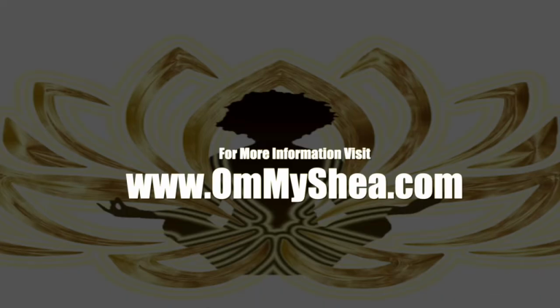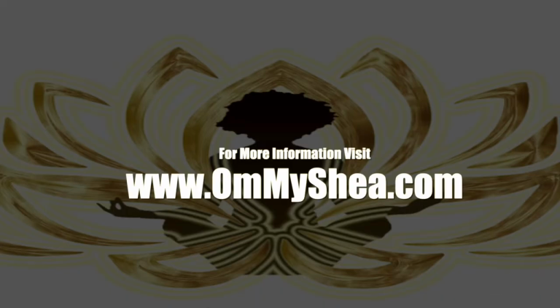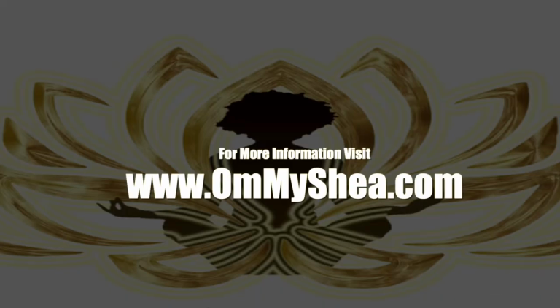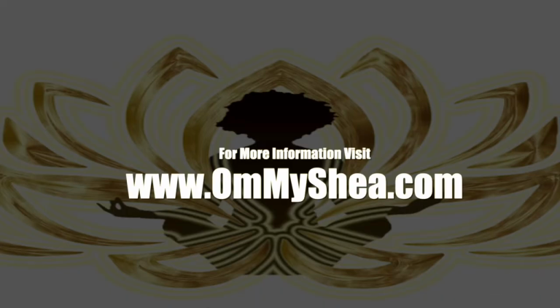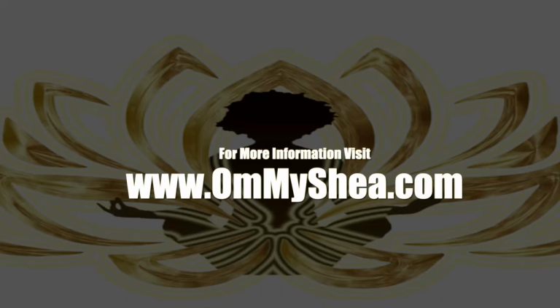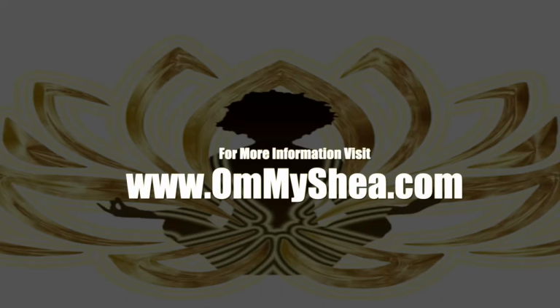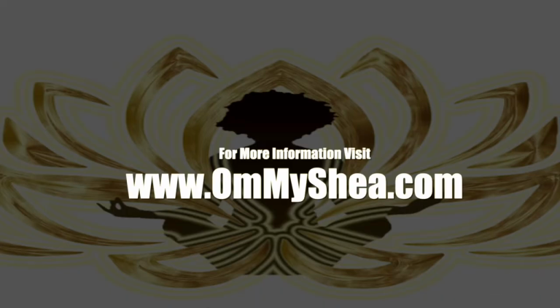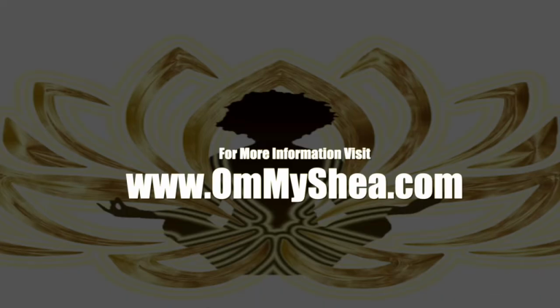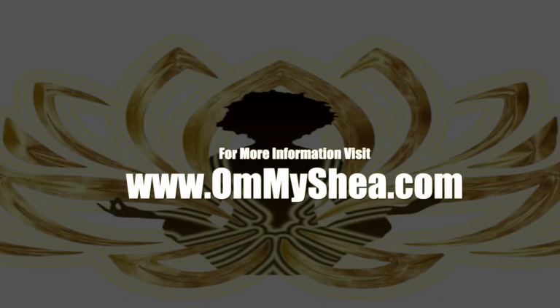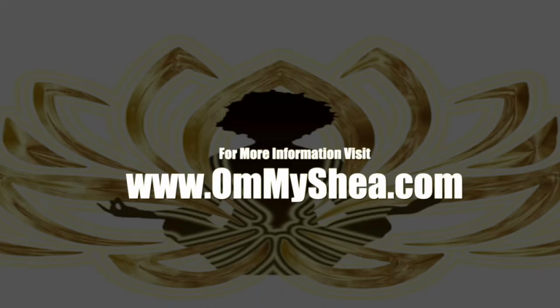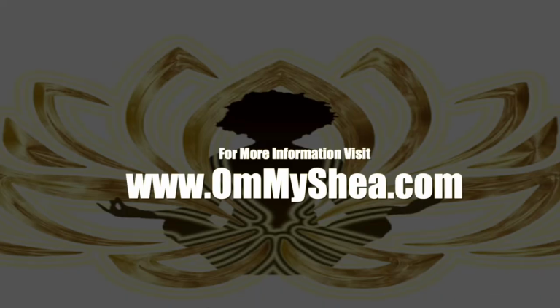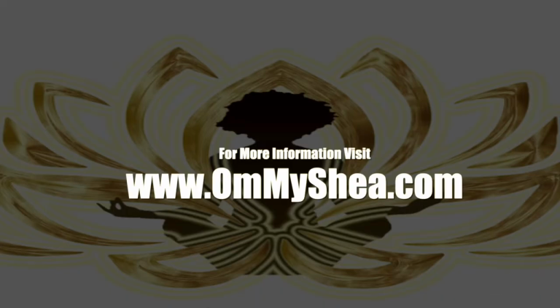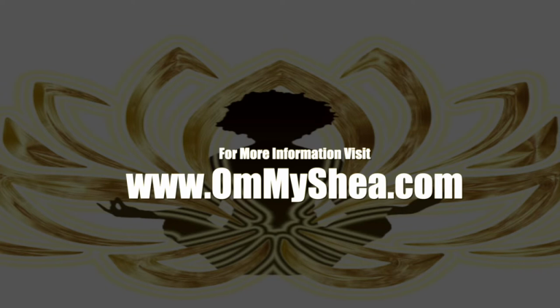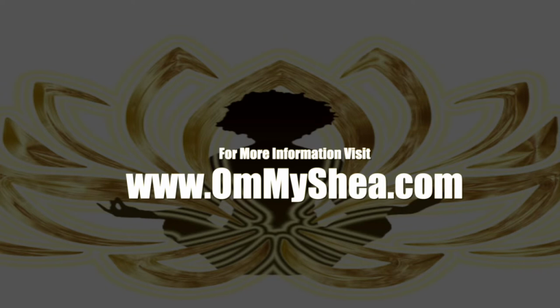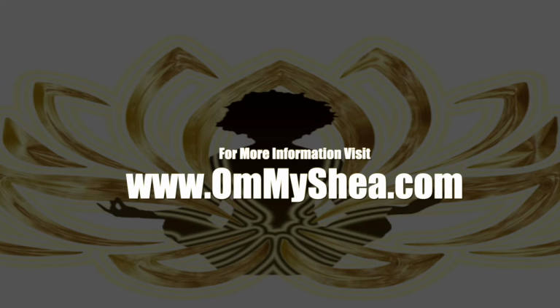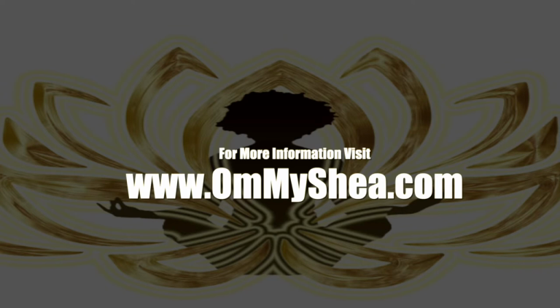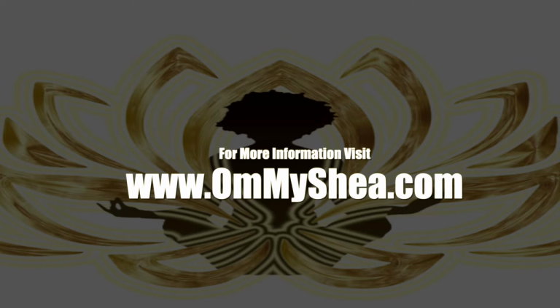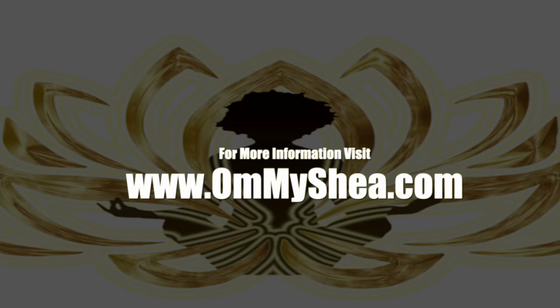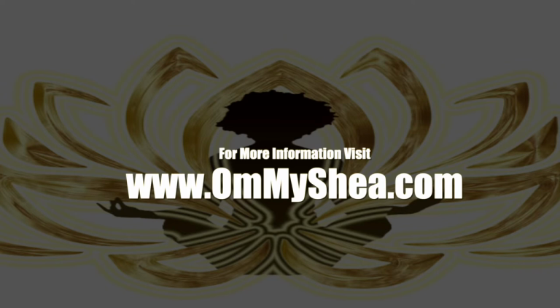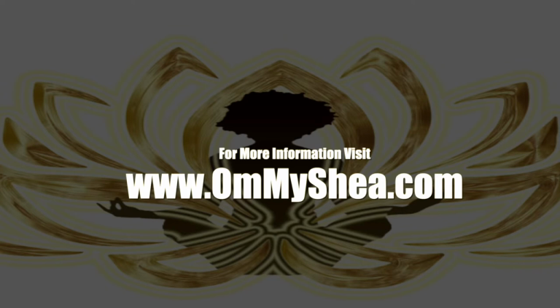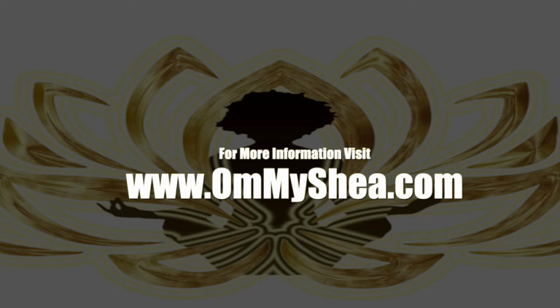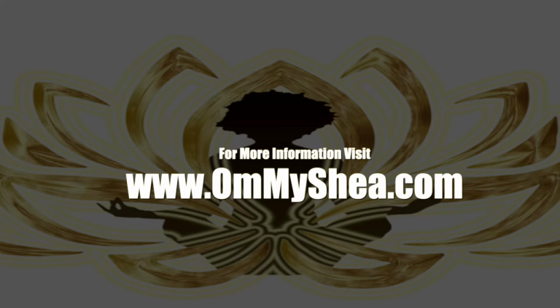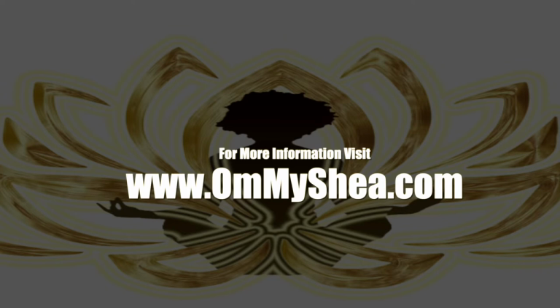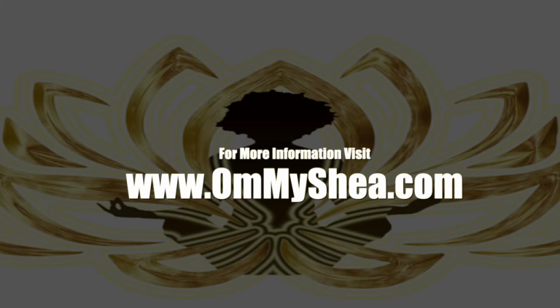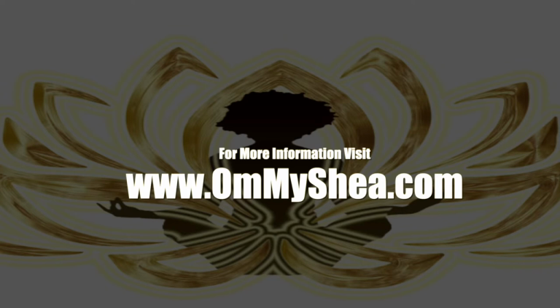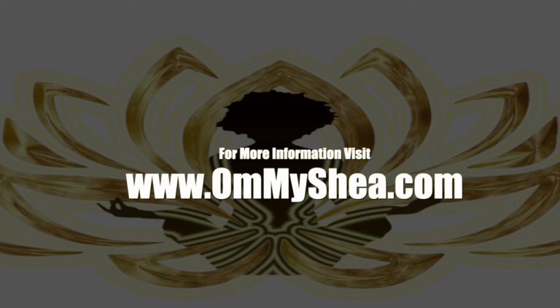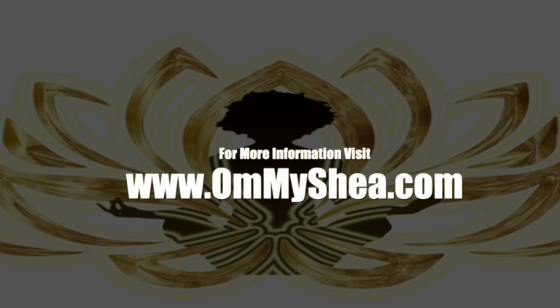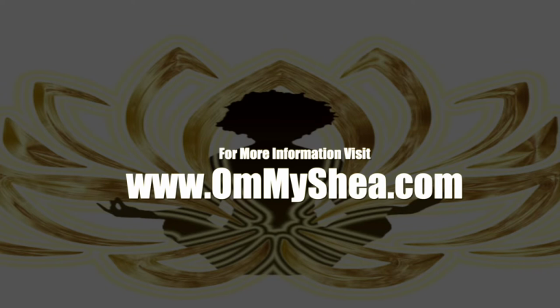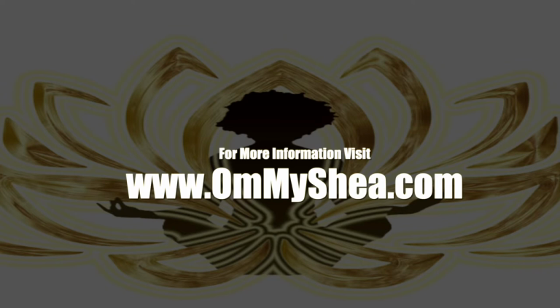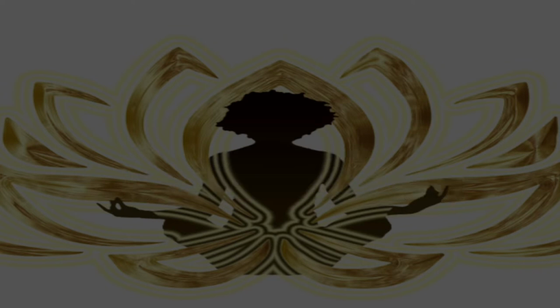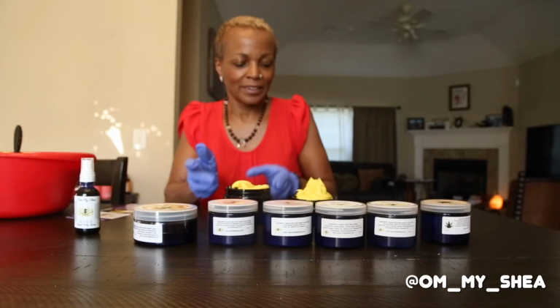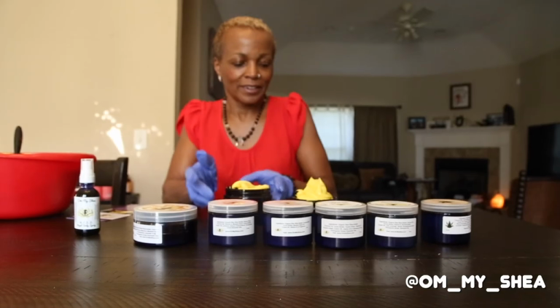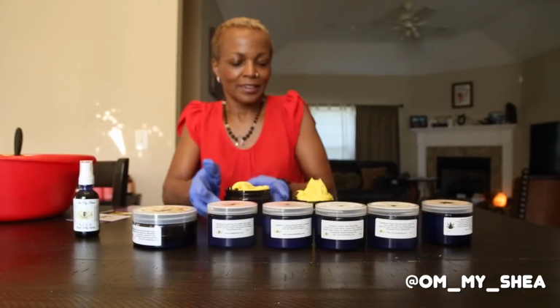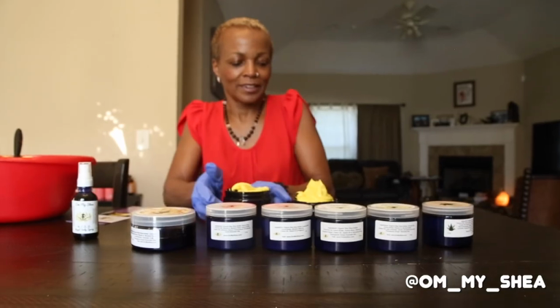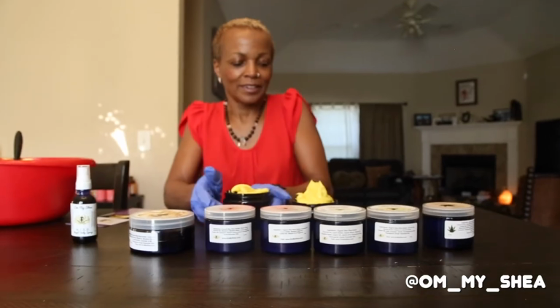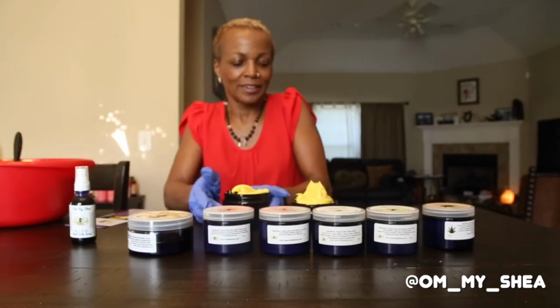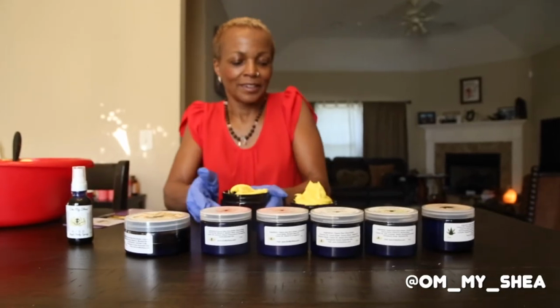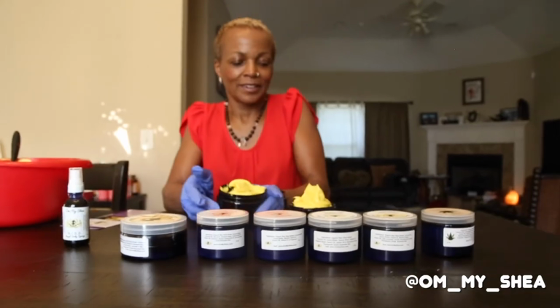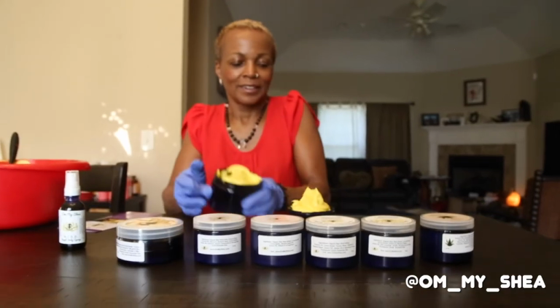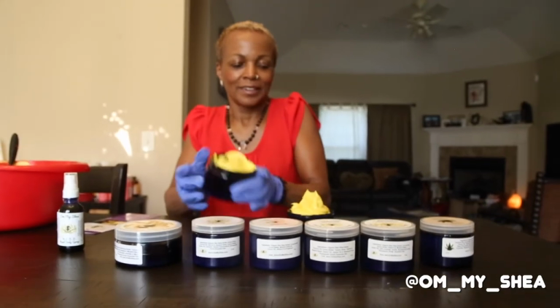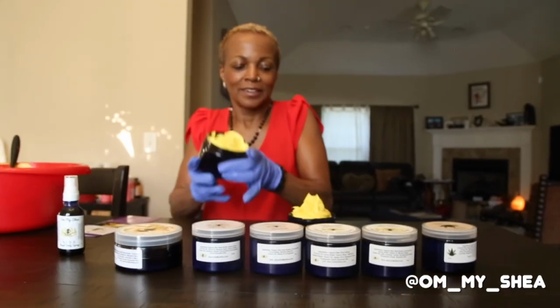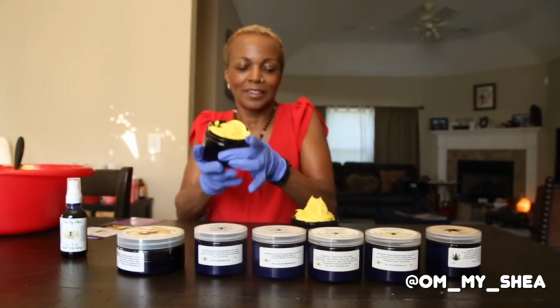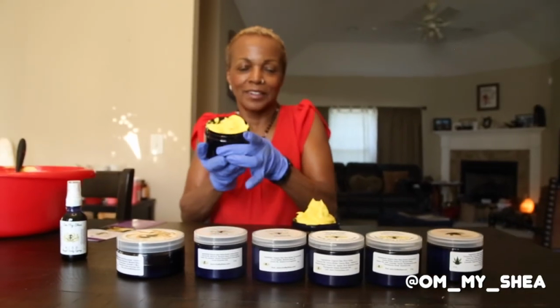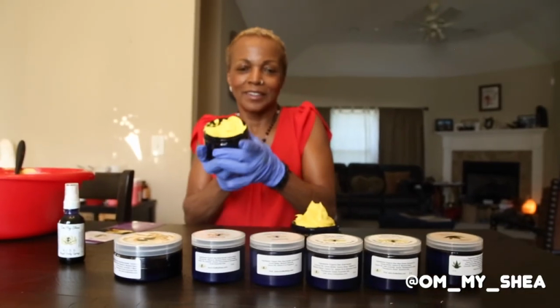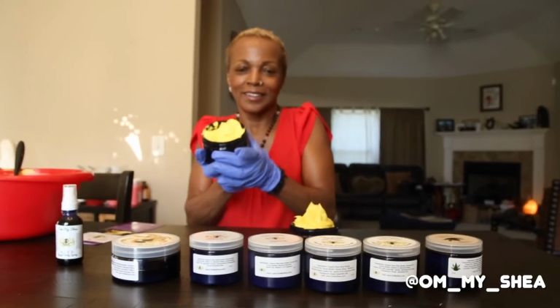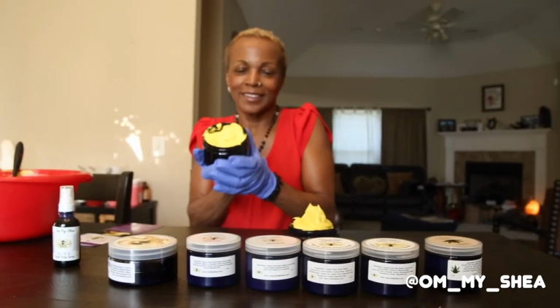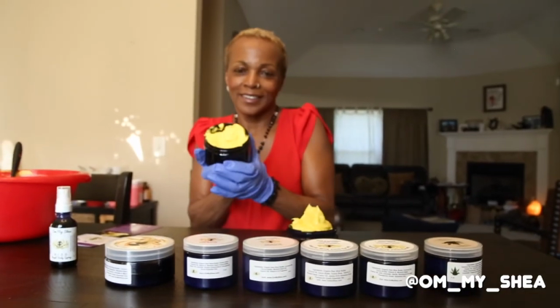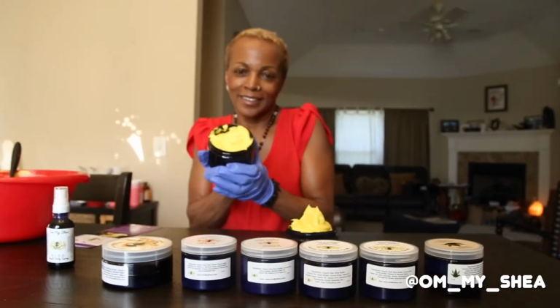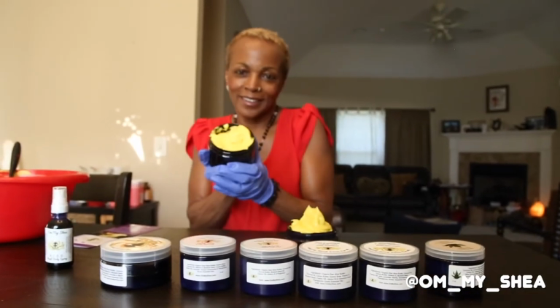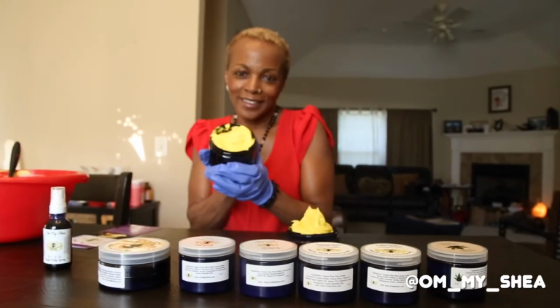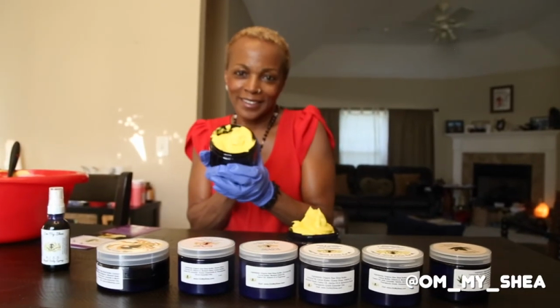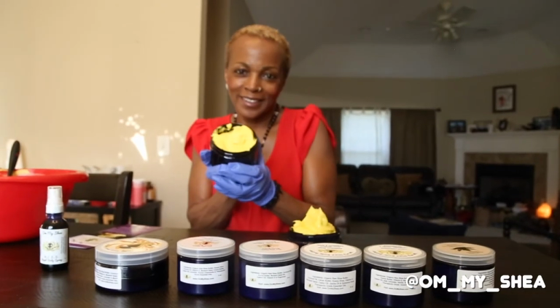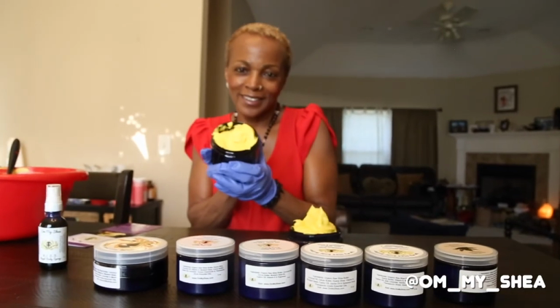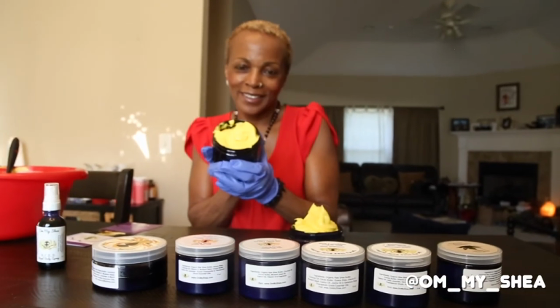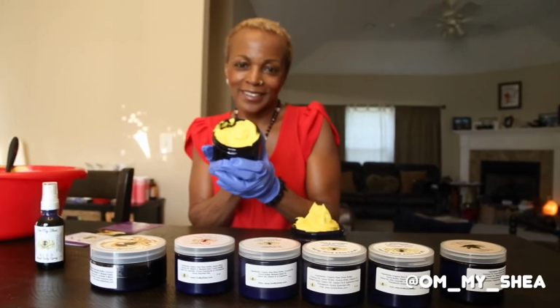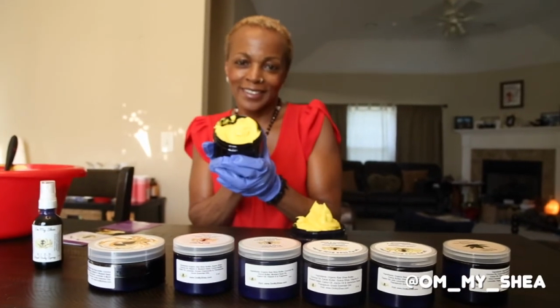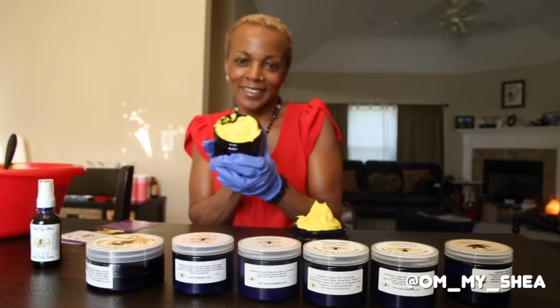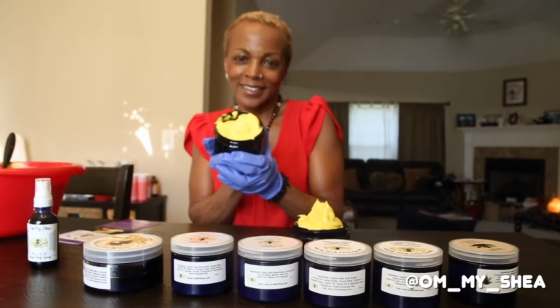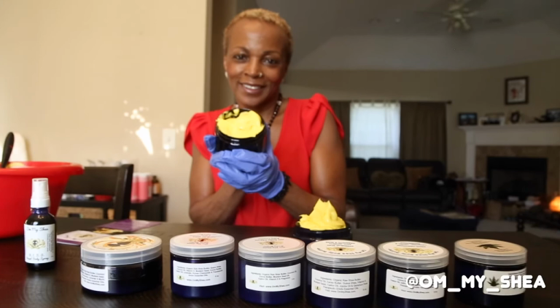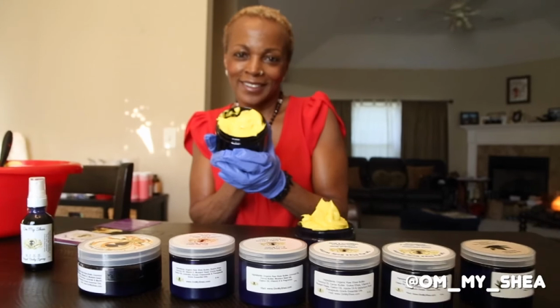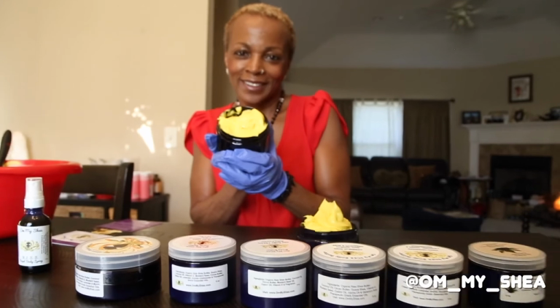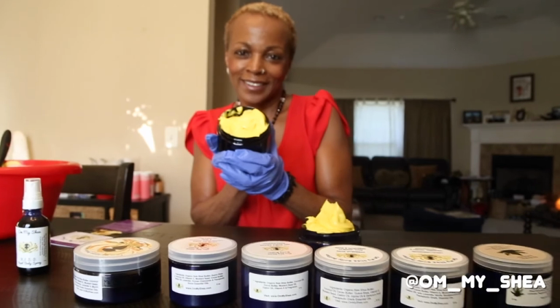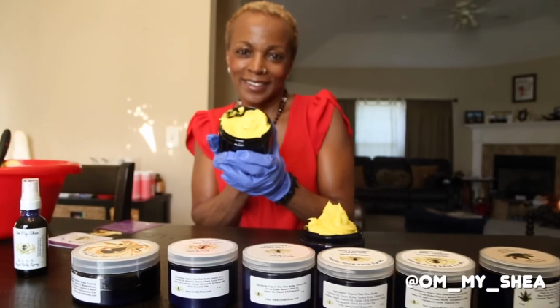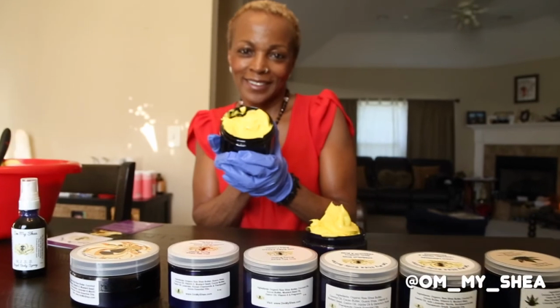Log on to OhMyShea.com to find out more, start looking good, and feeling great with Oh My Shea.